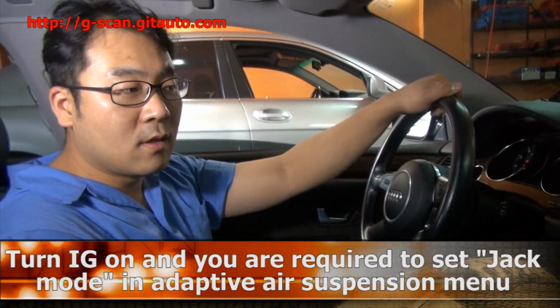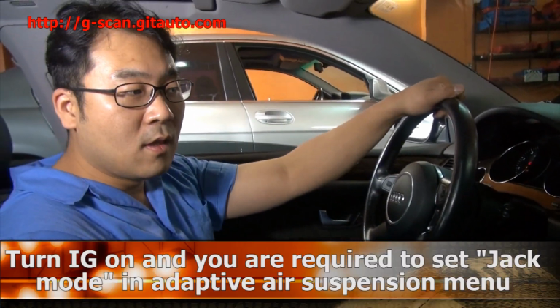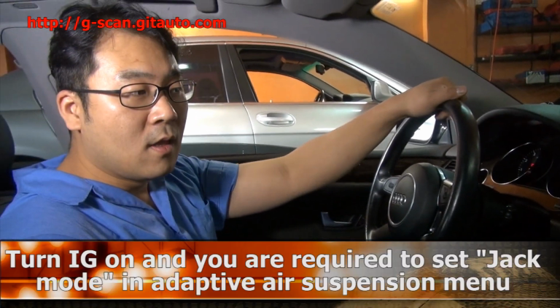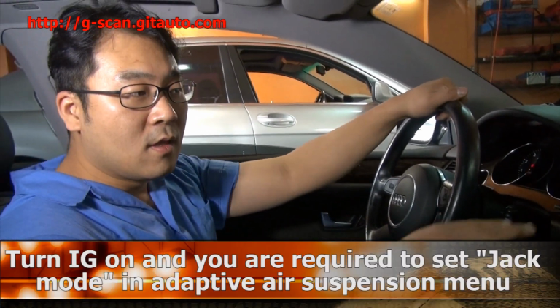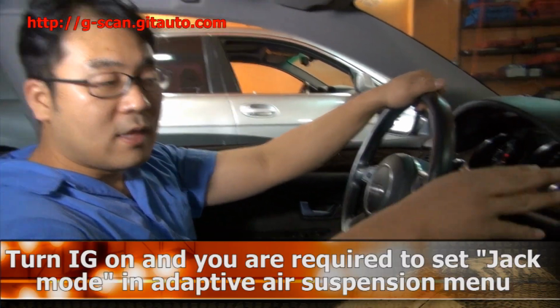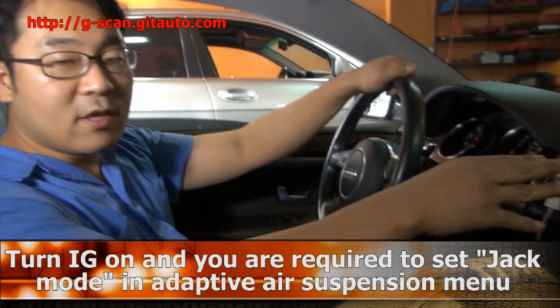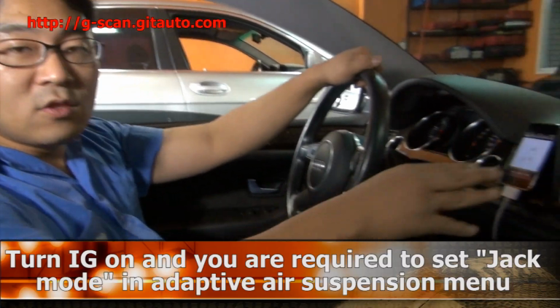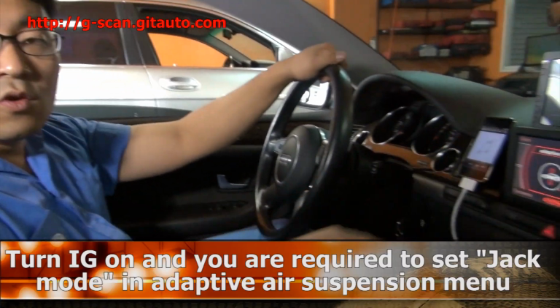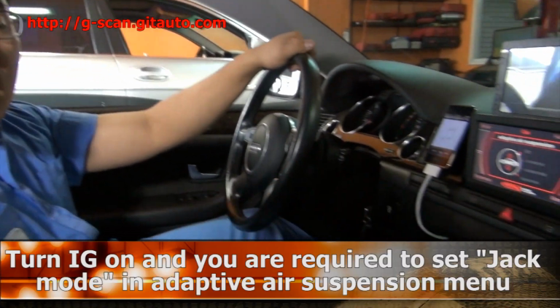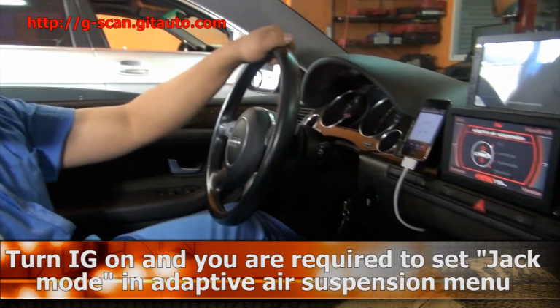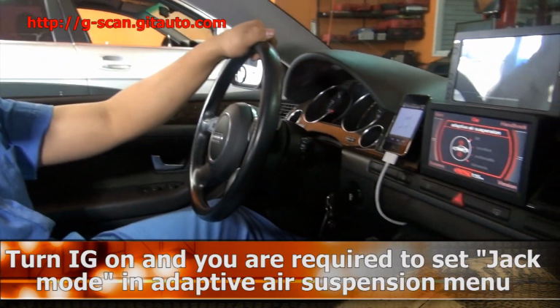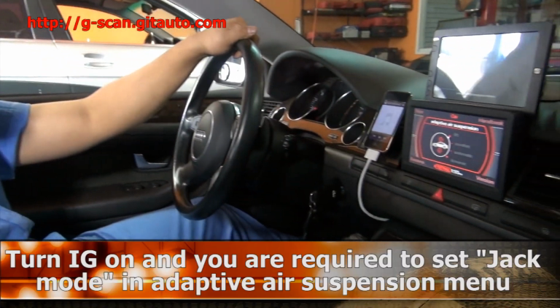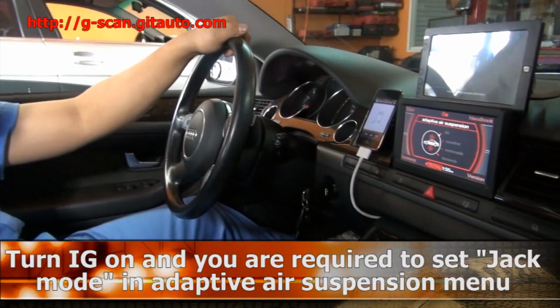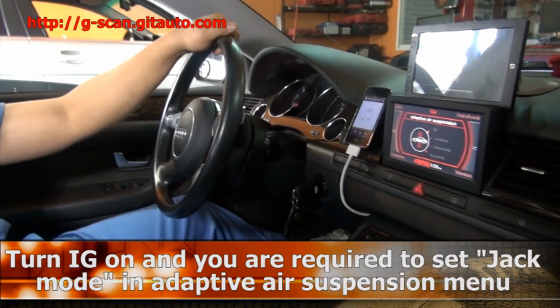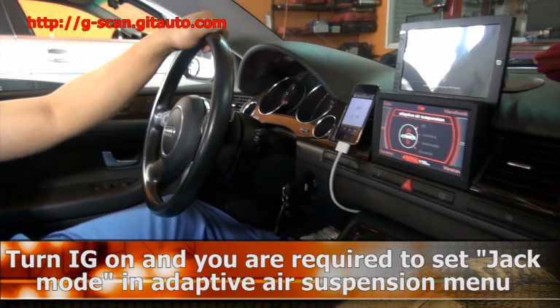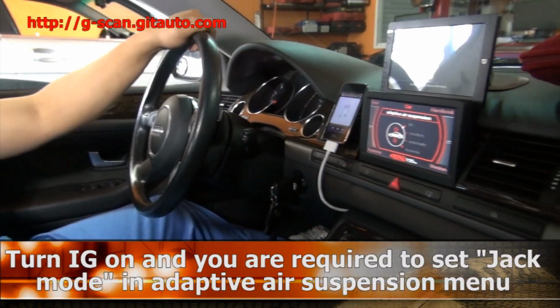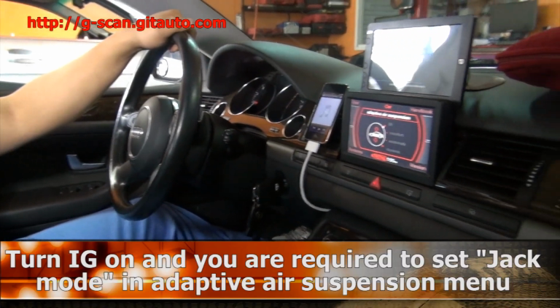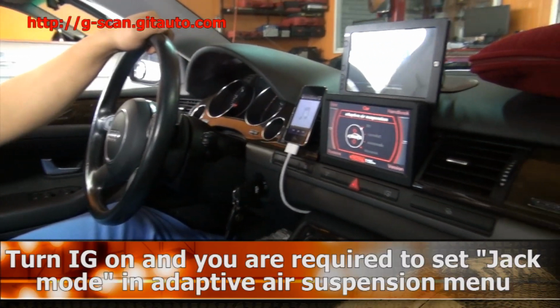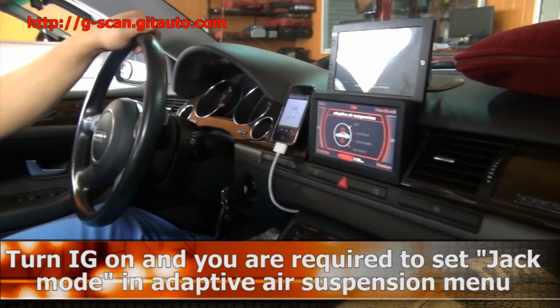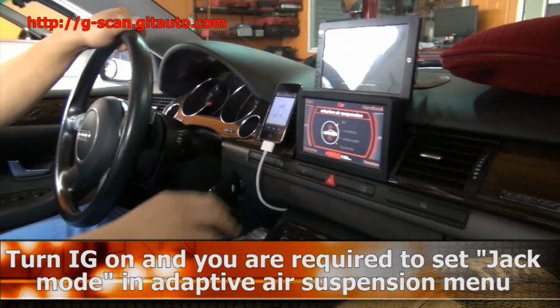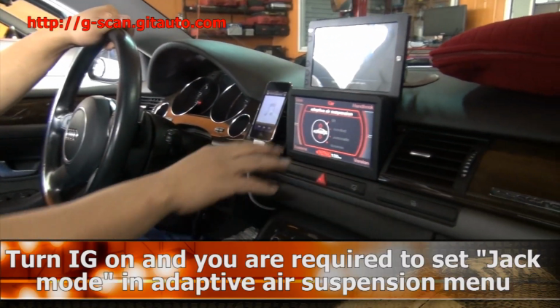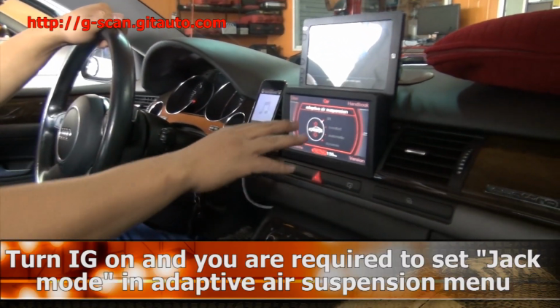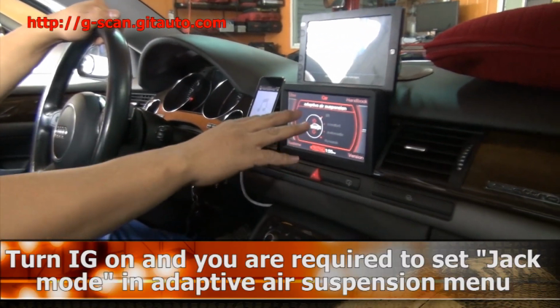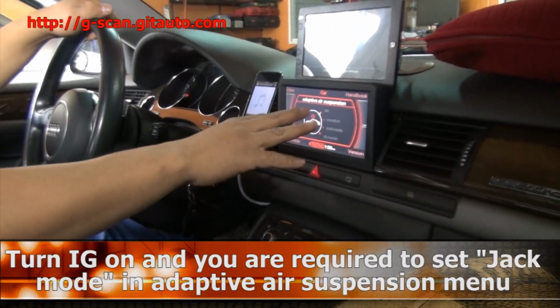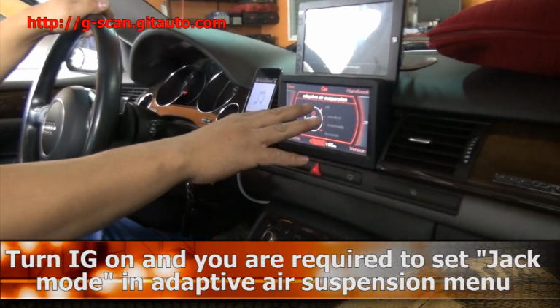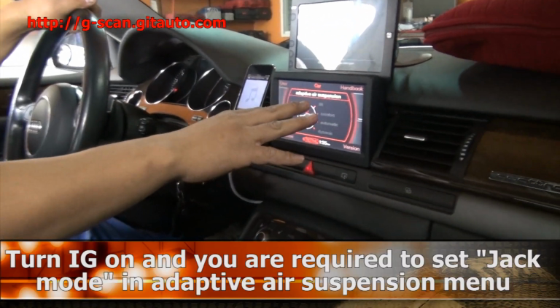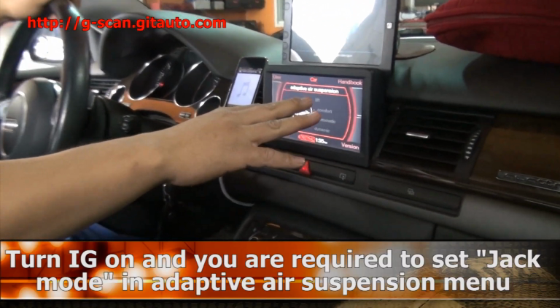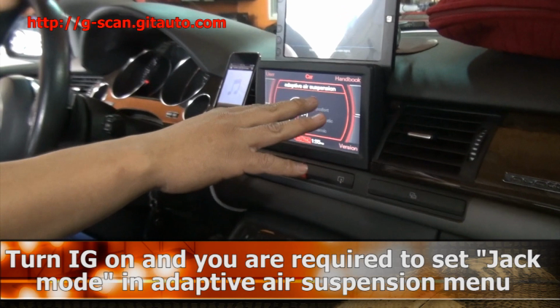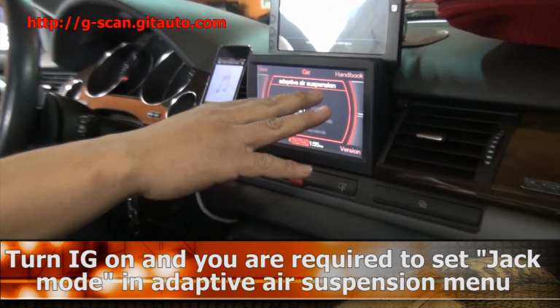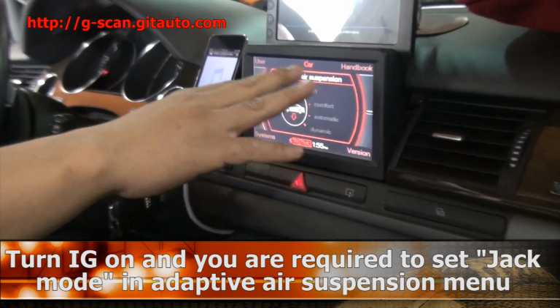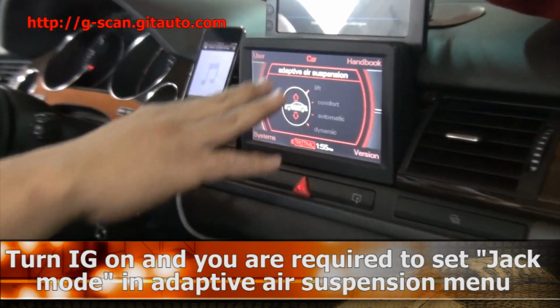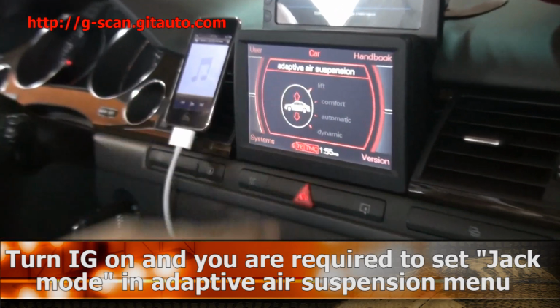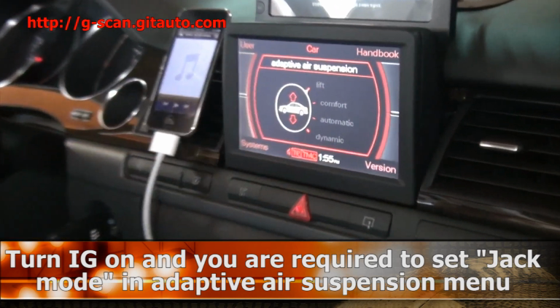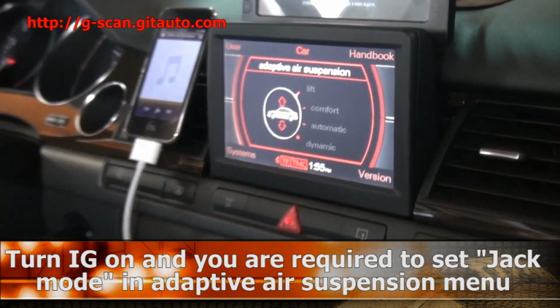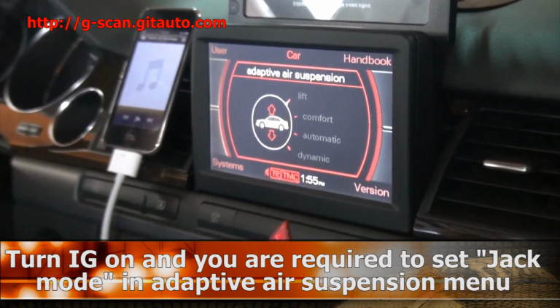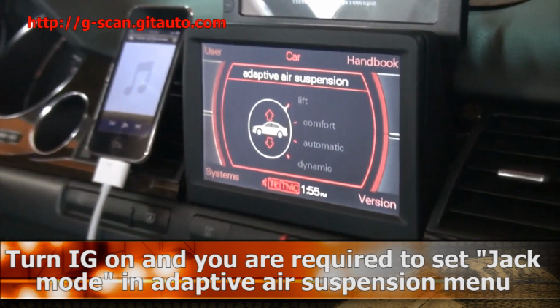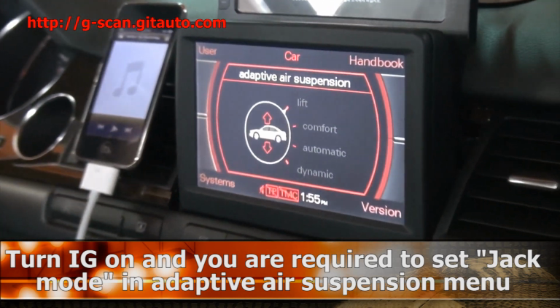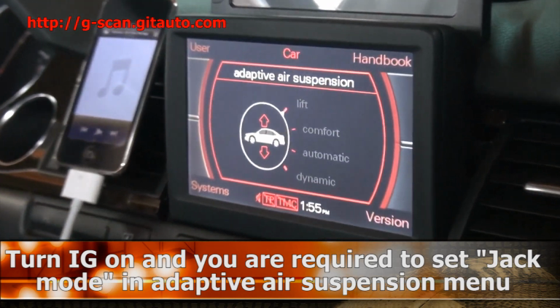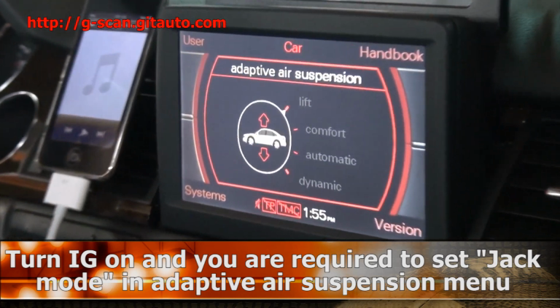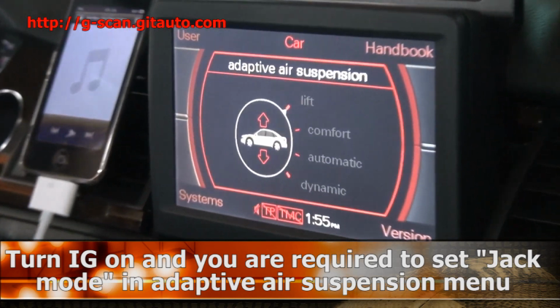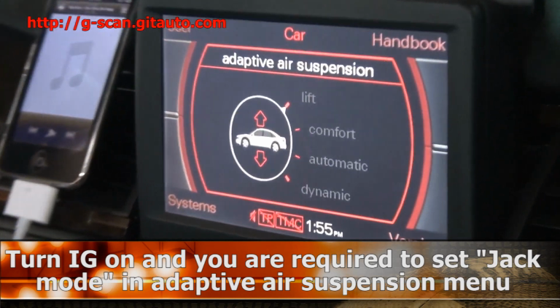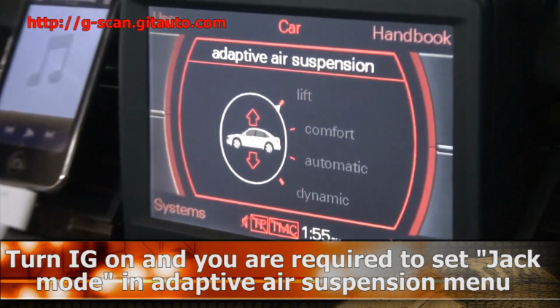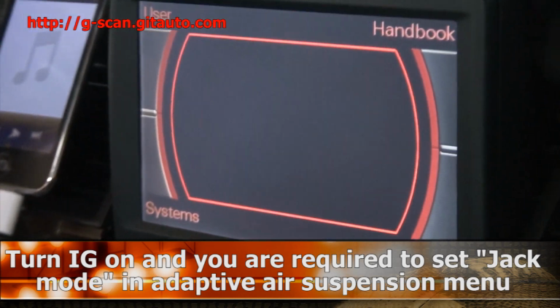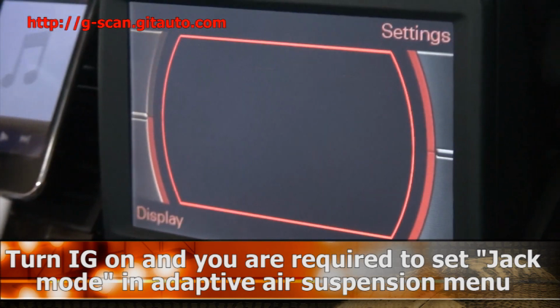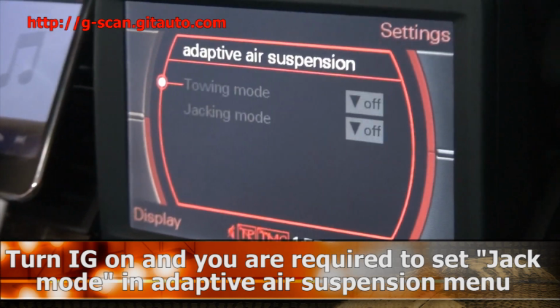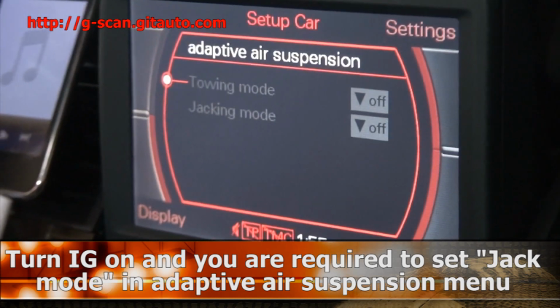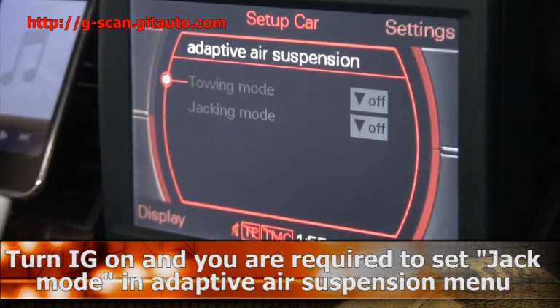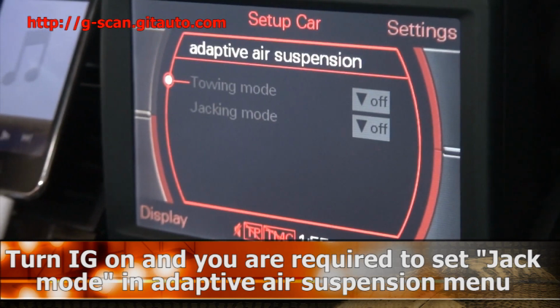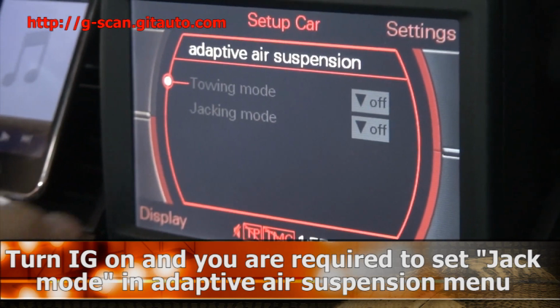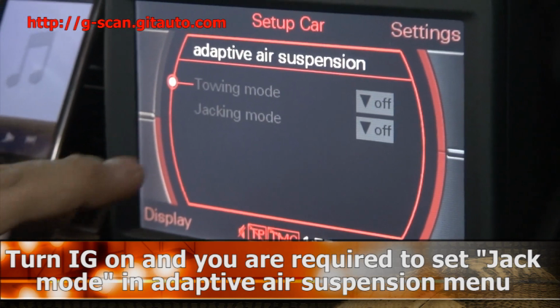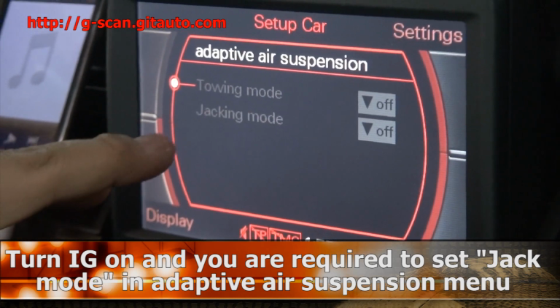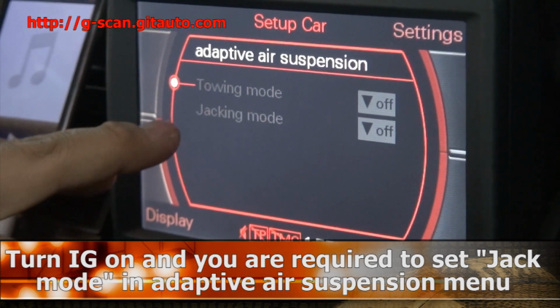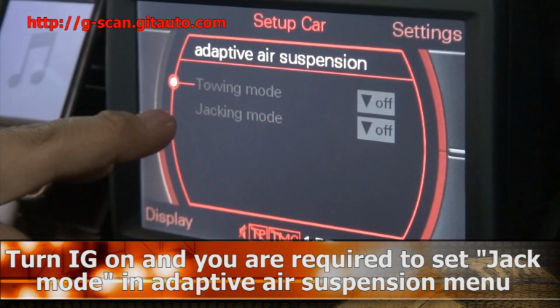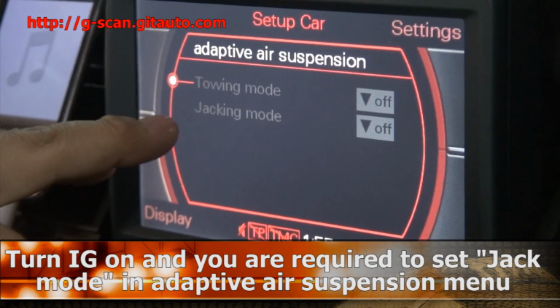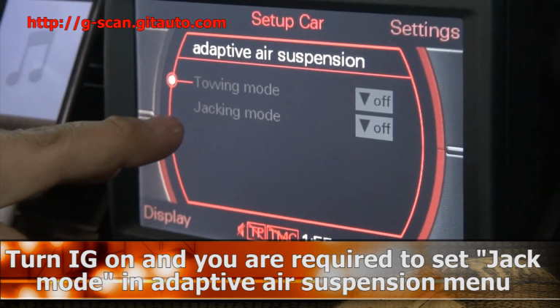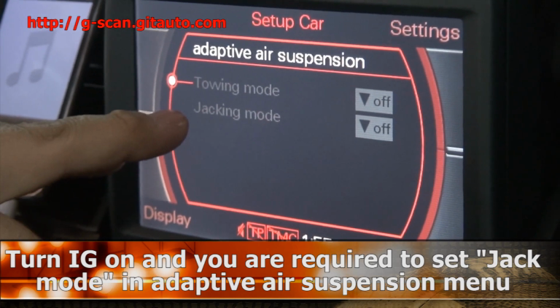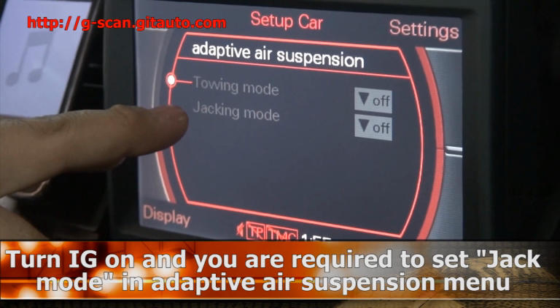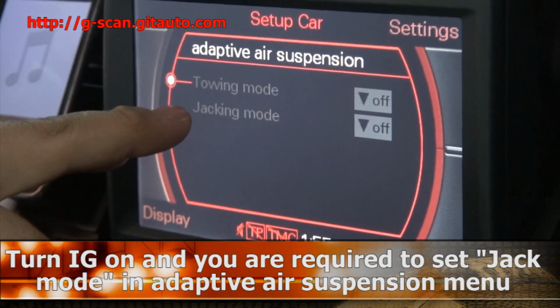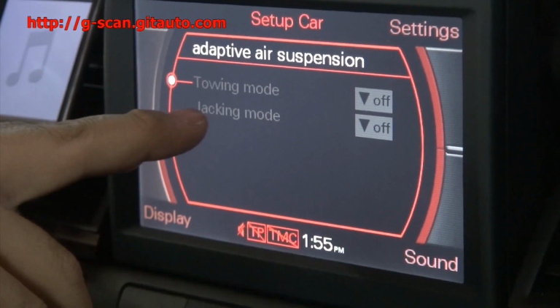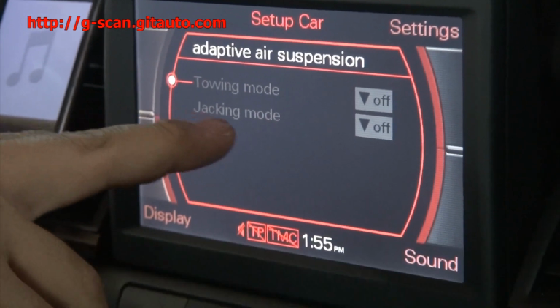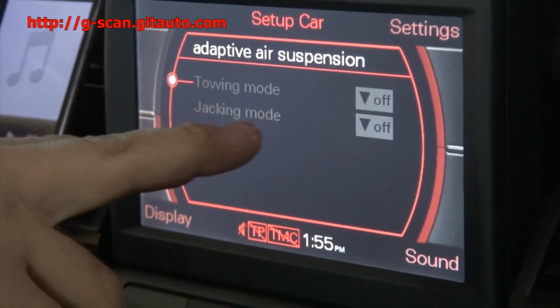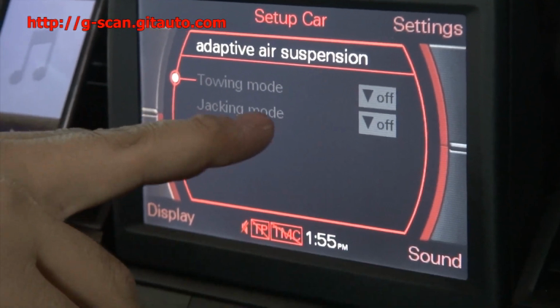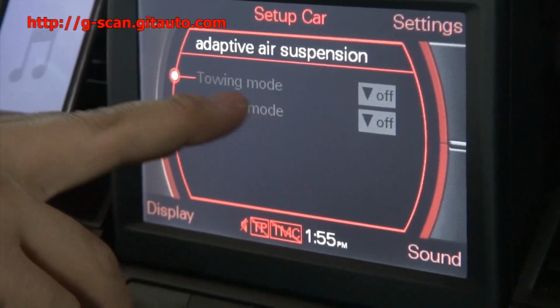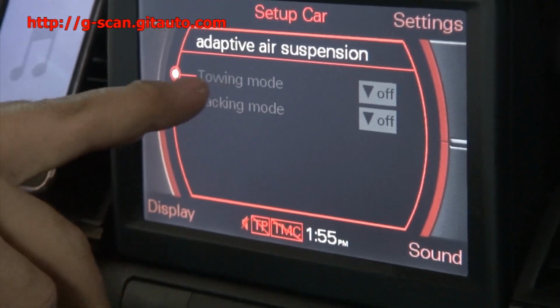You have to set the adaptive air suspension to jack mode.